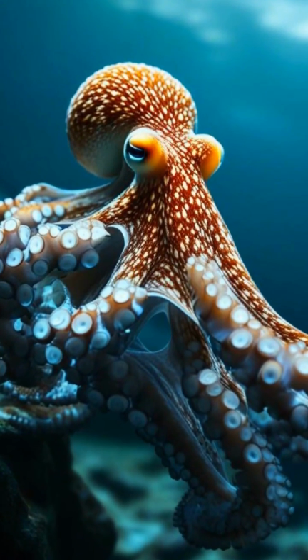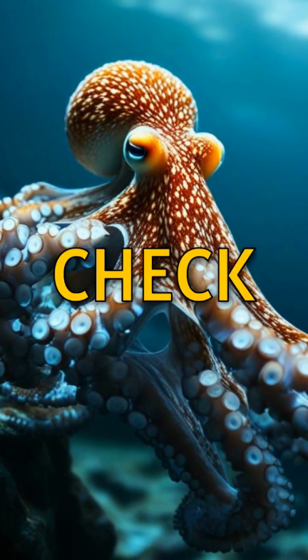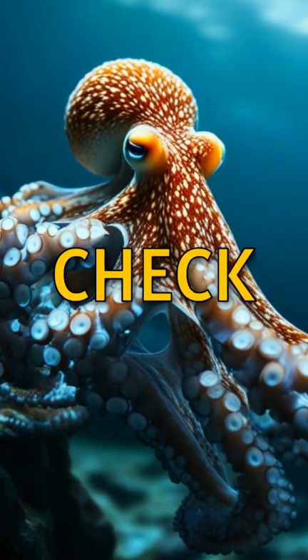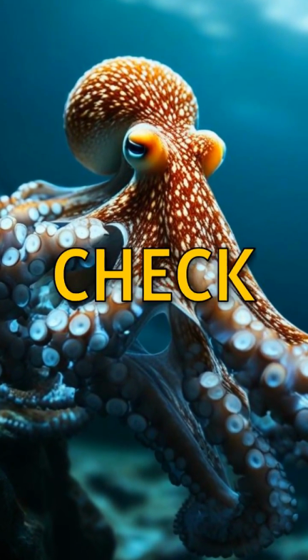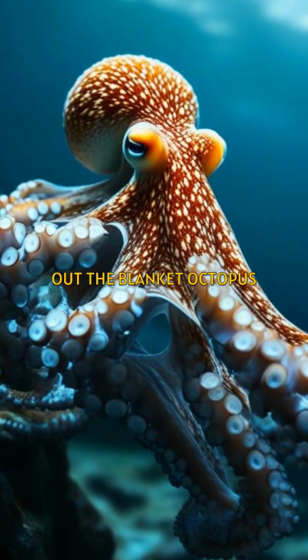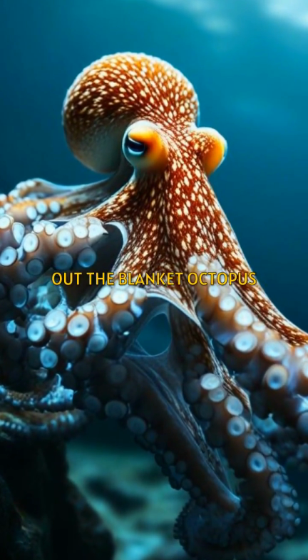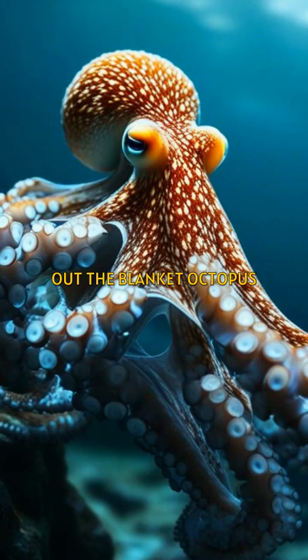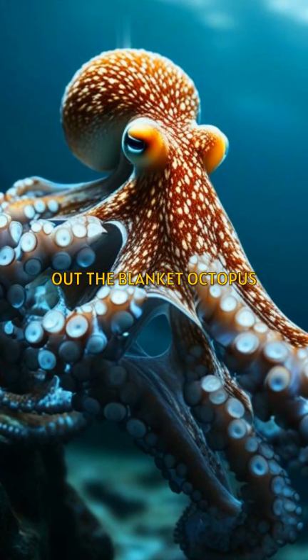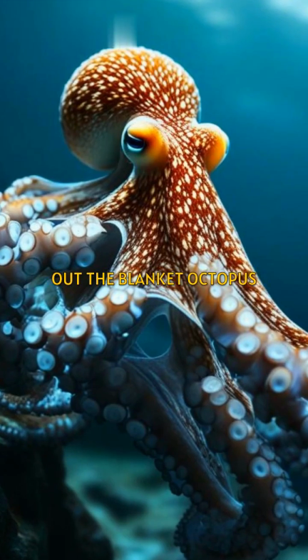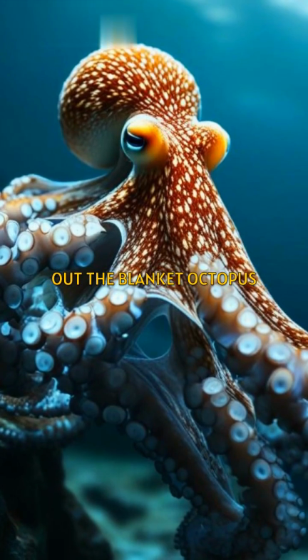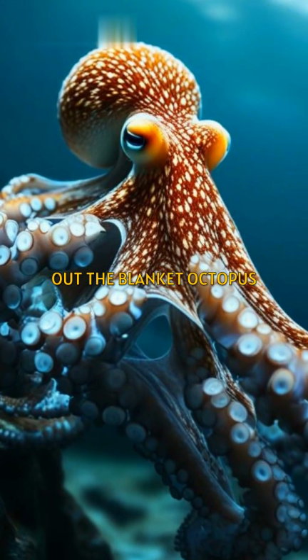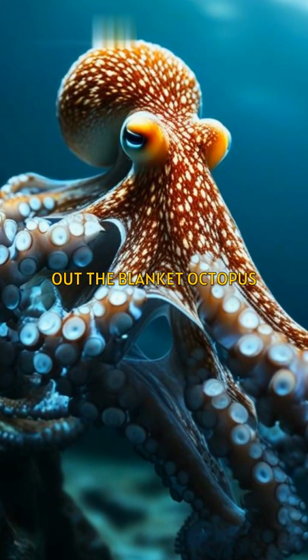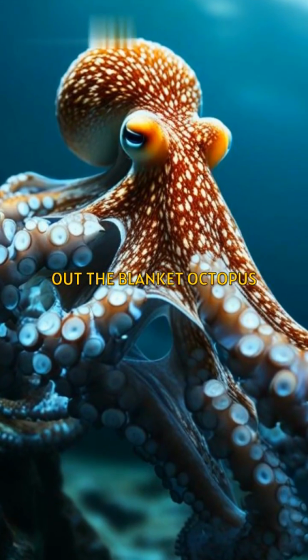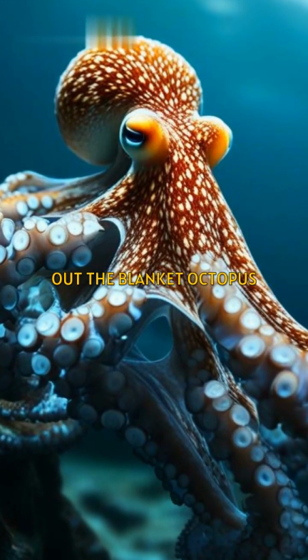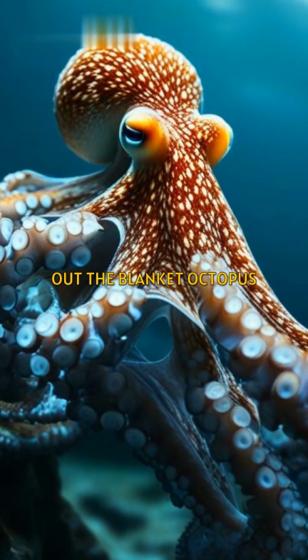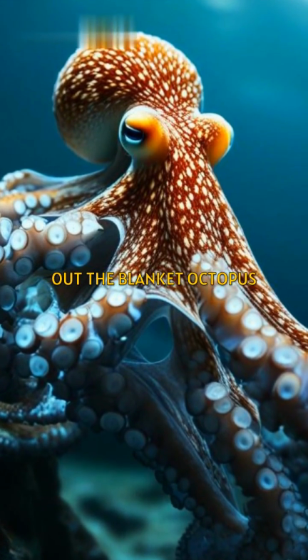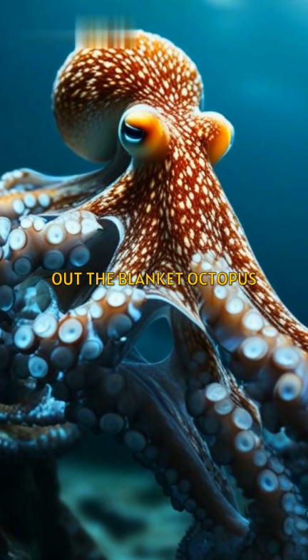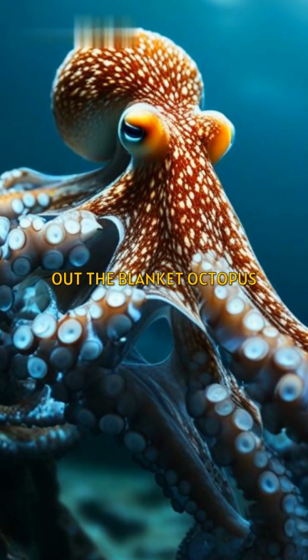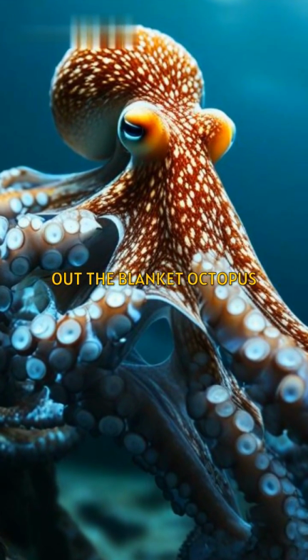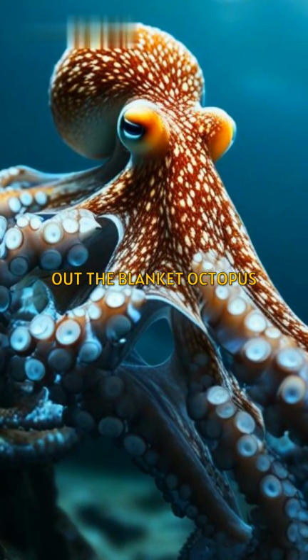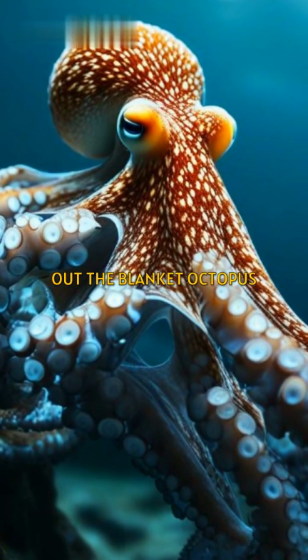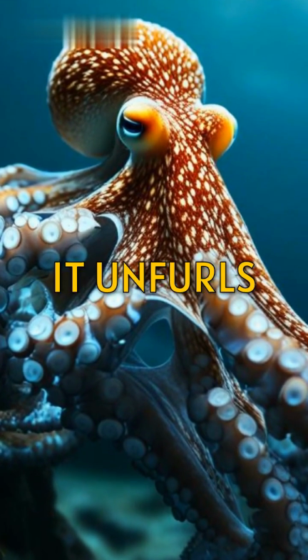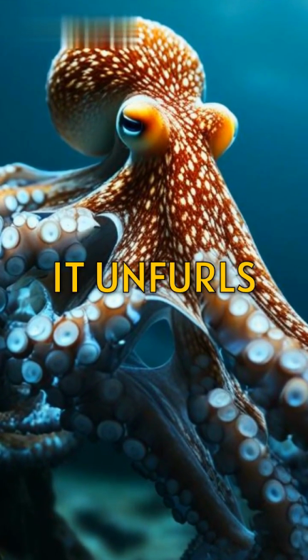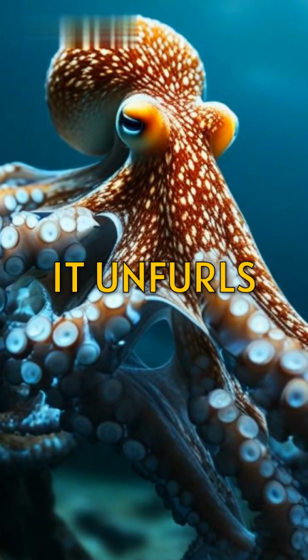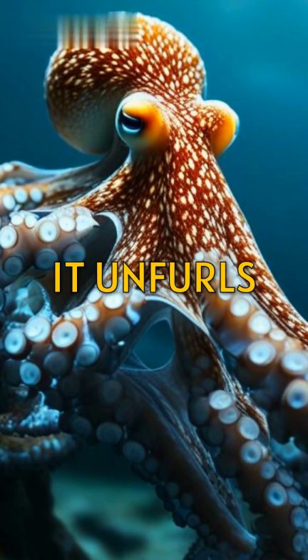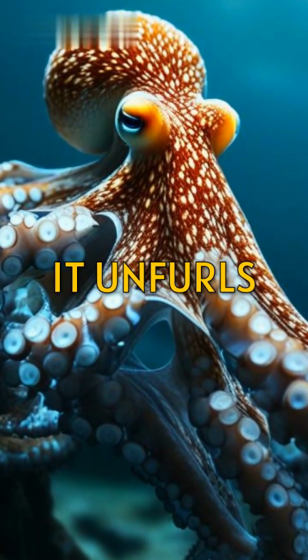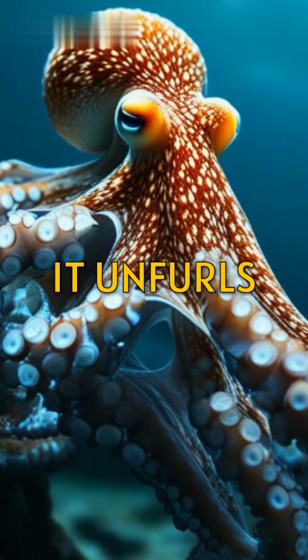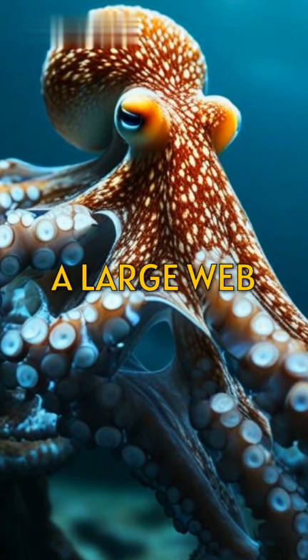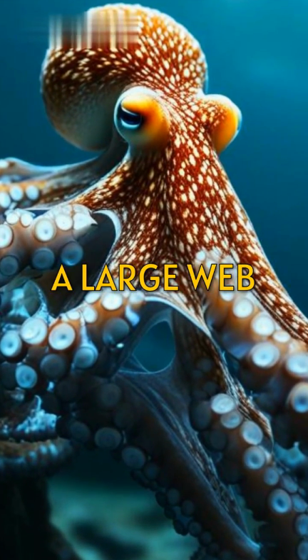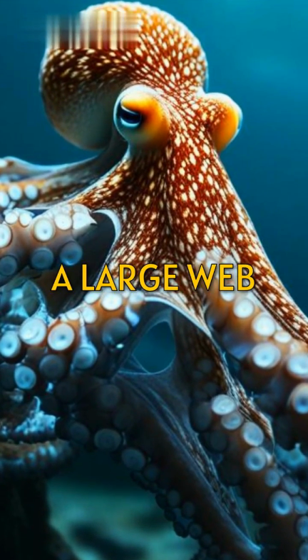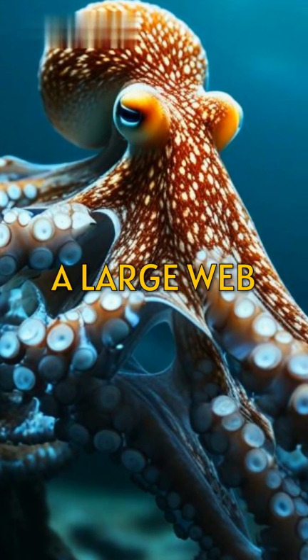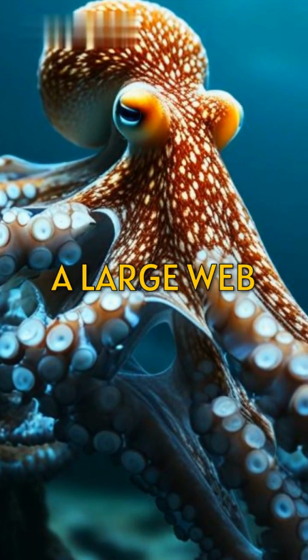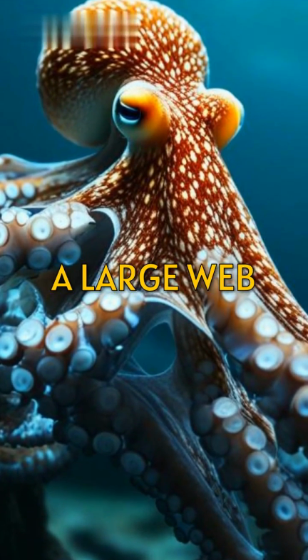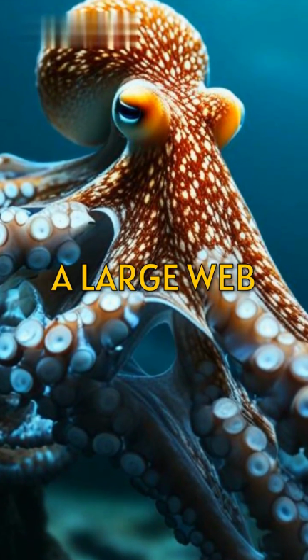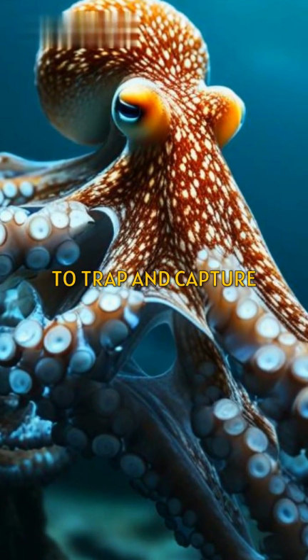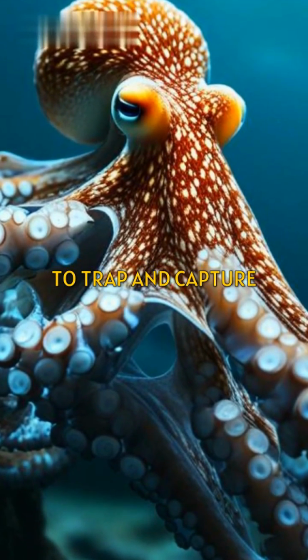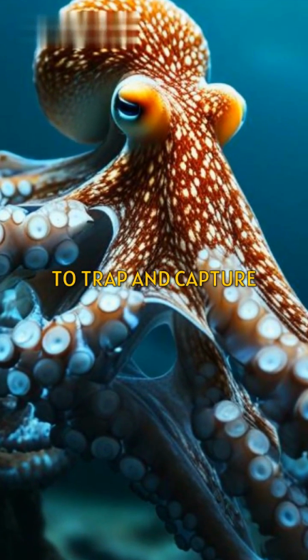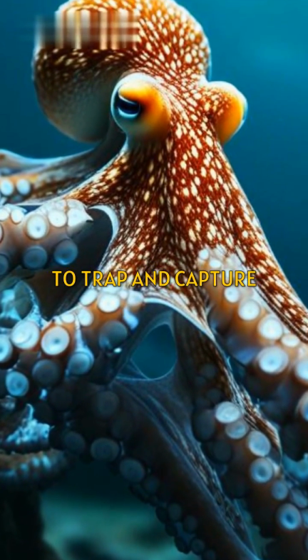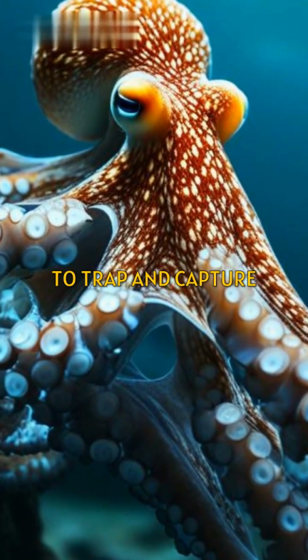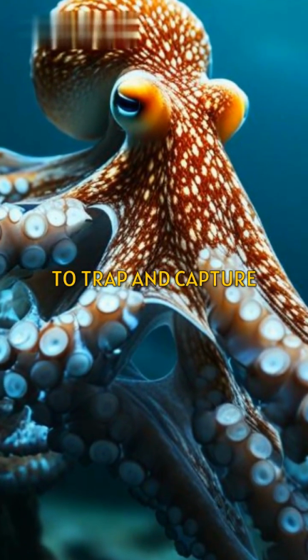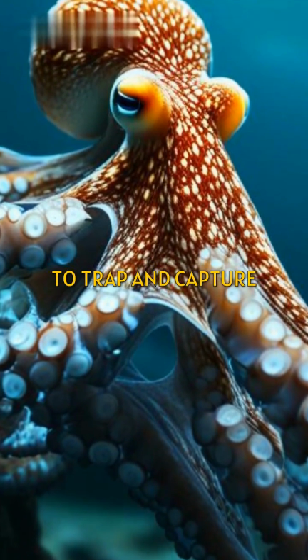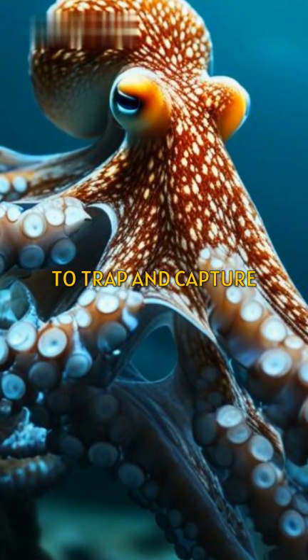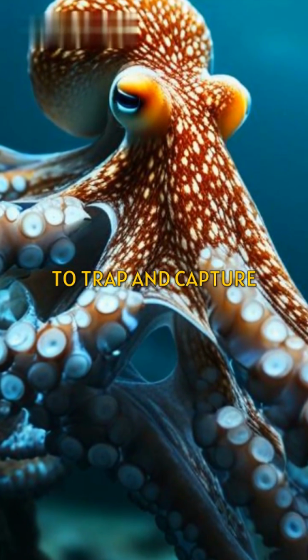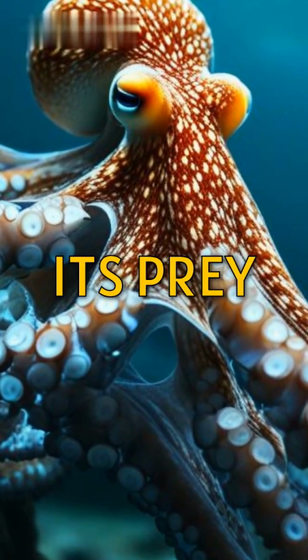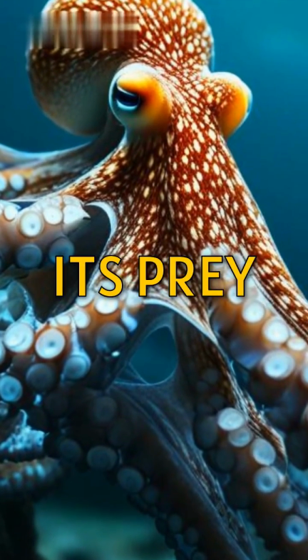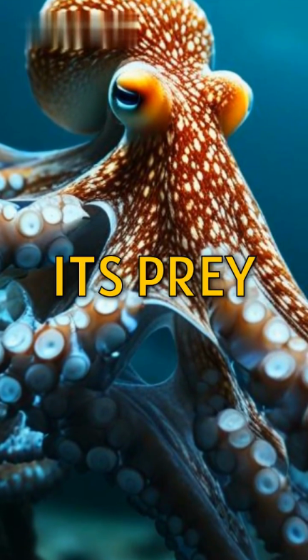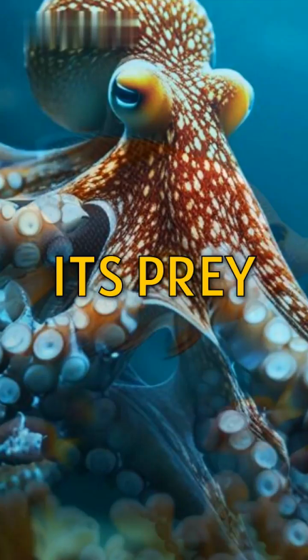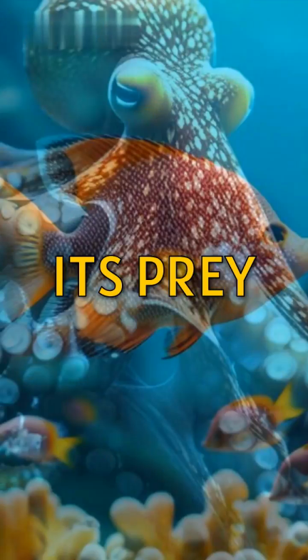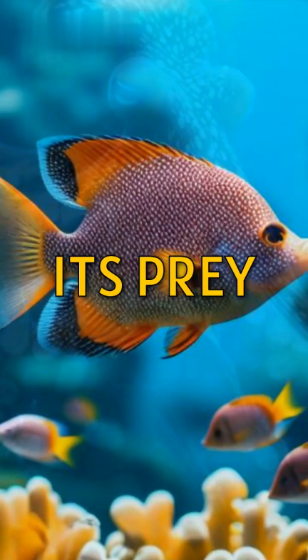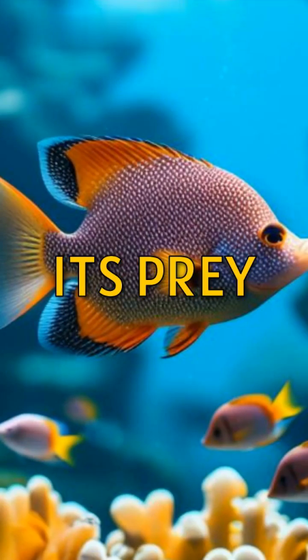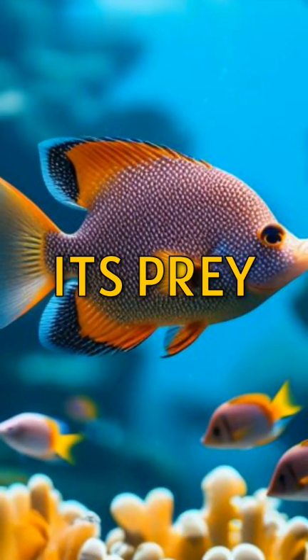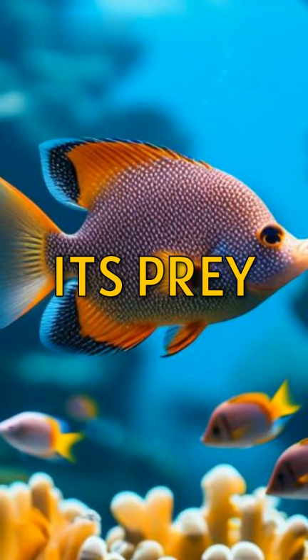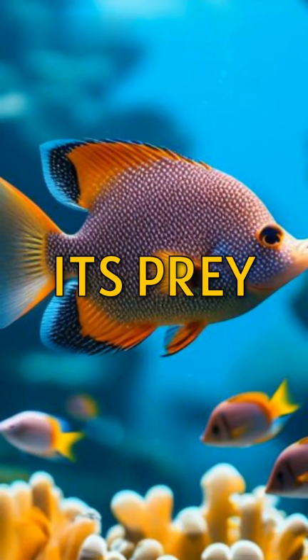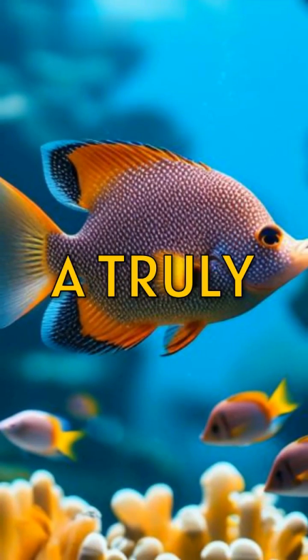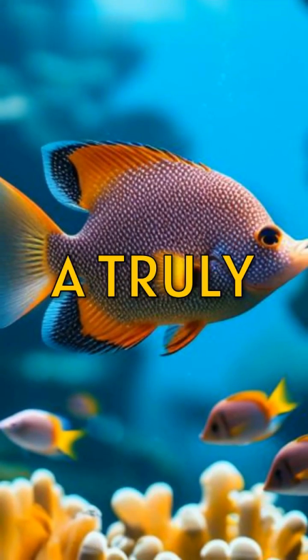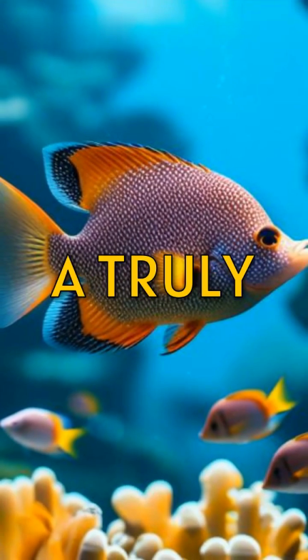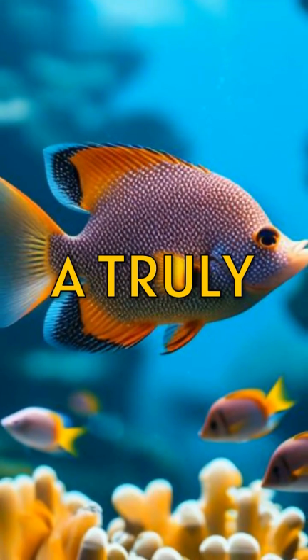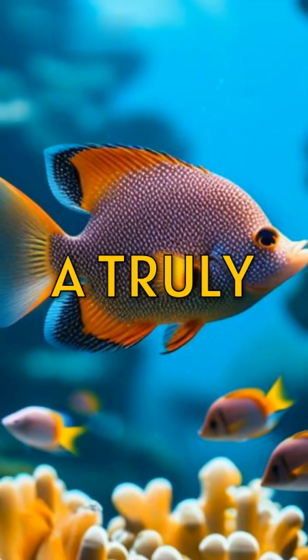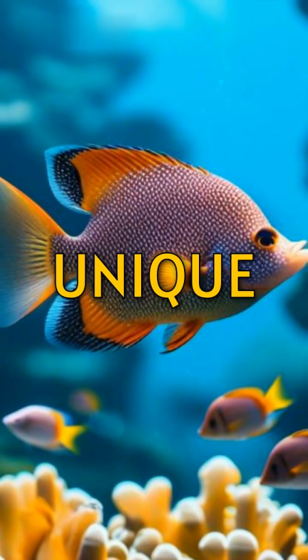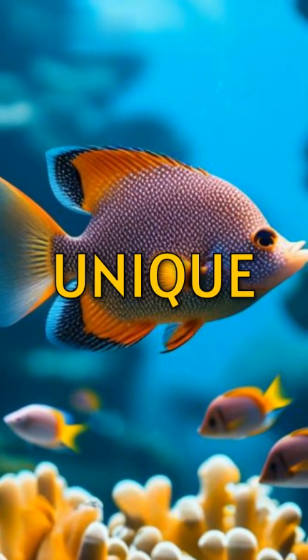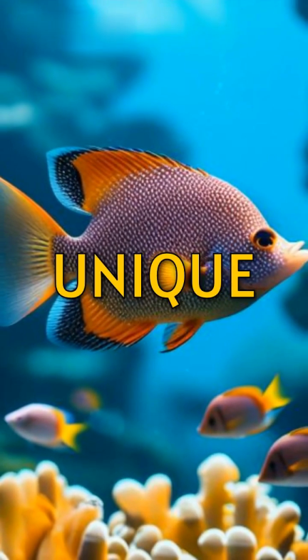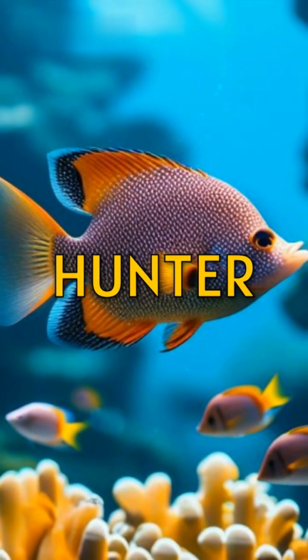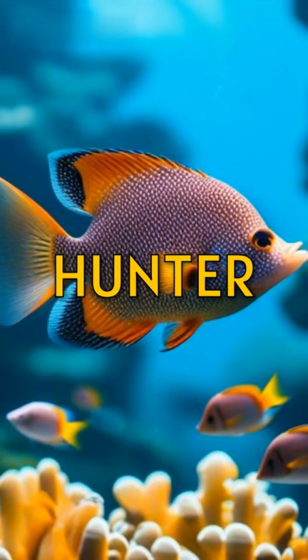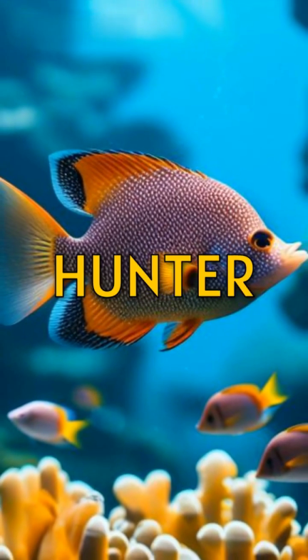Check out the blanket octopus. It unfurls a large web to trap and capture its prey — a truly unique hunter.